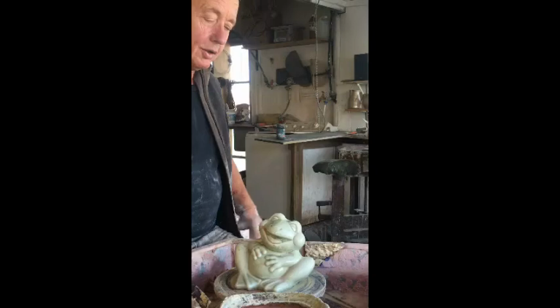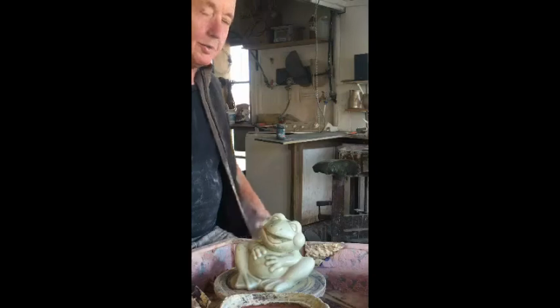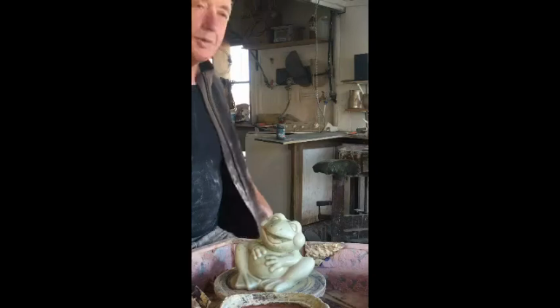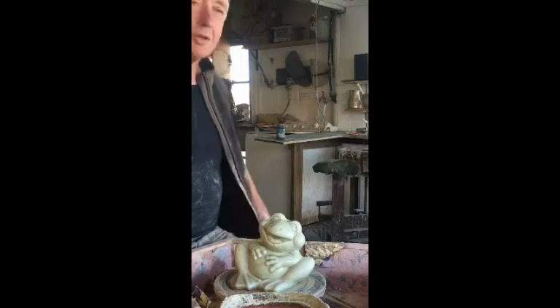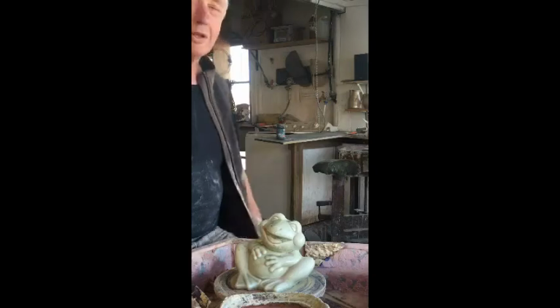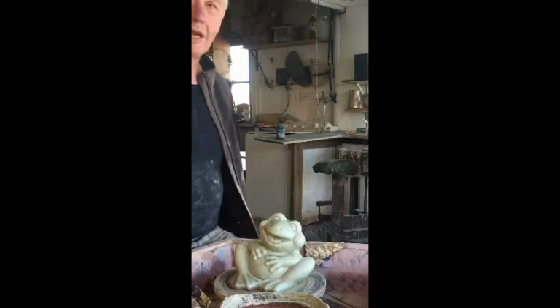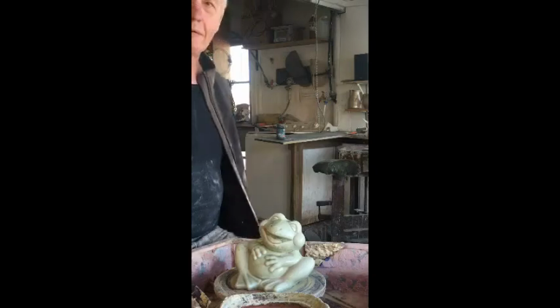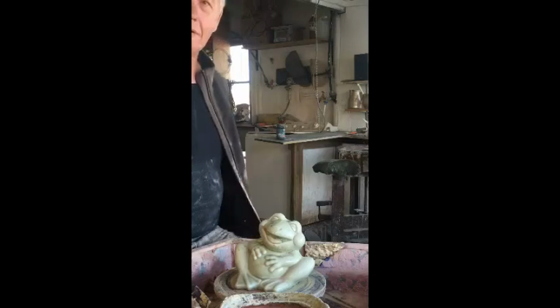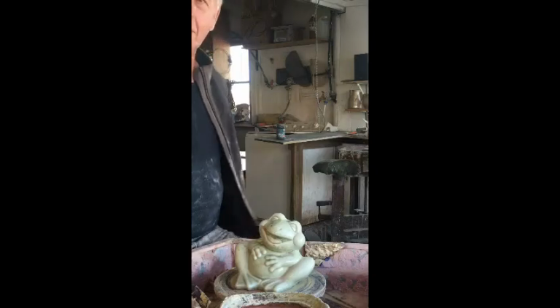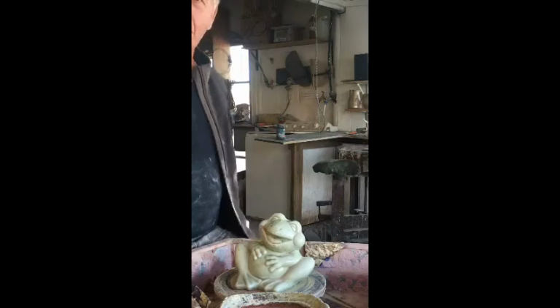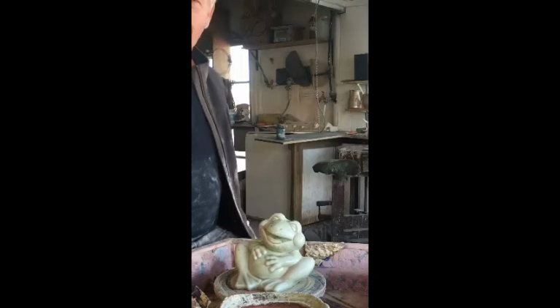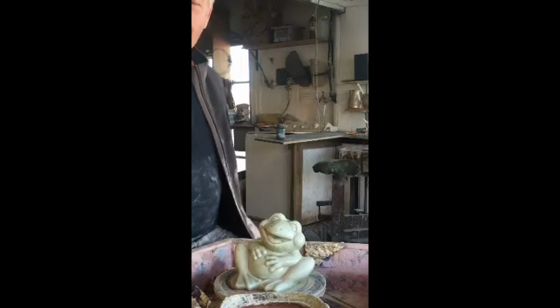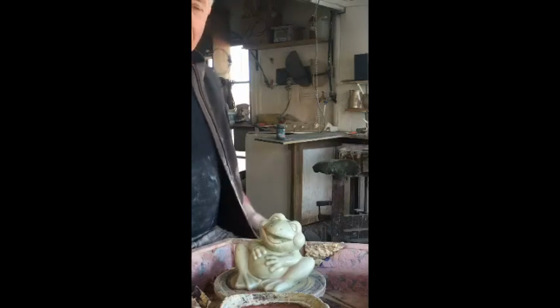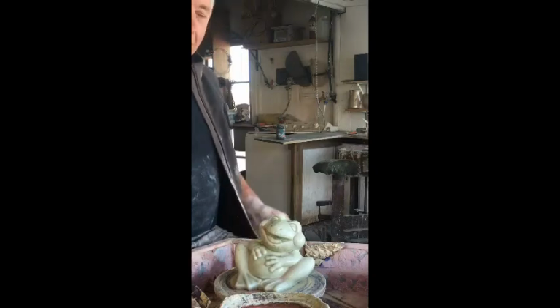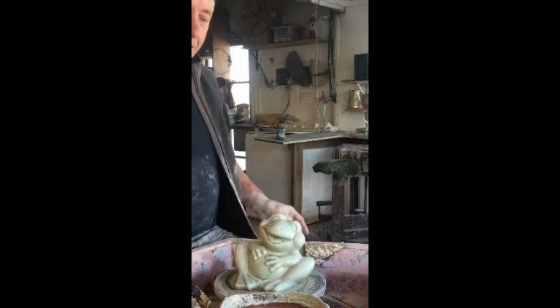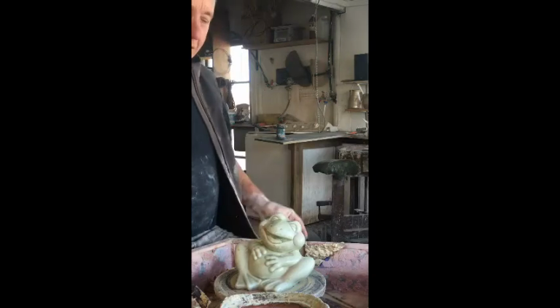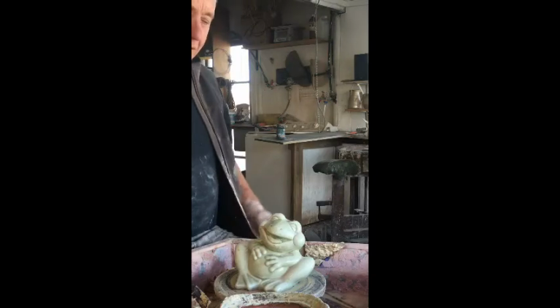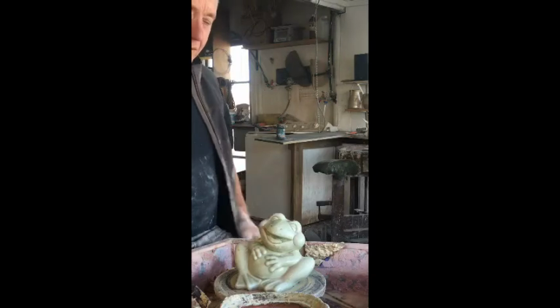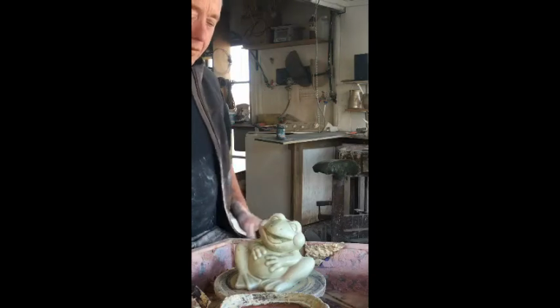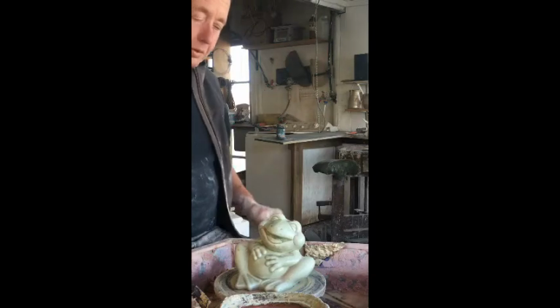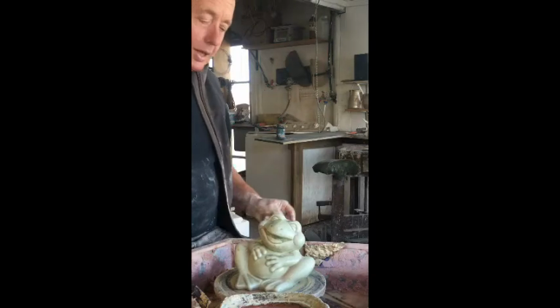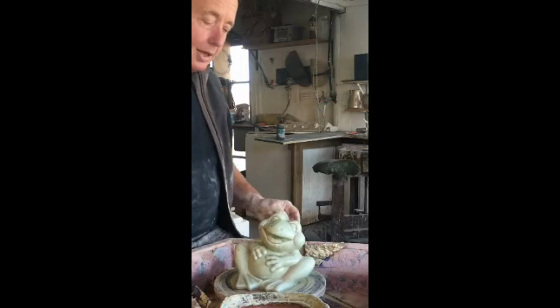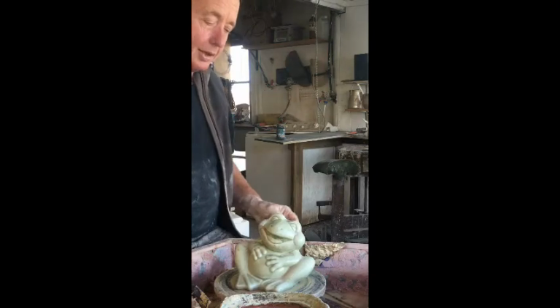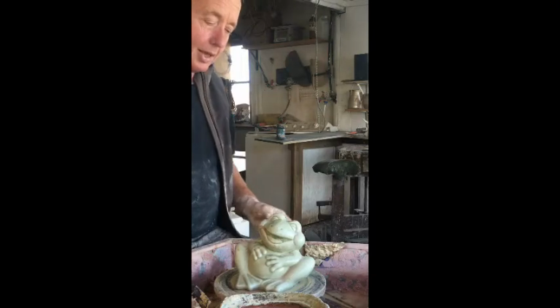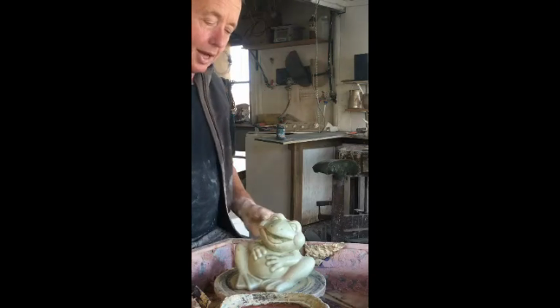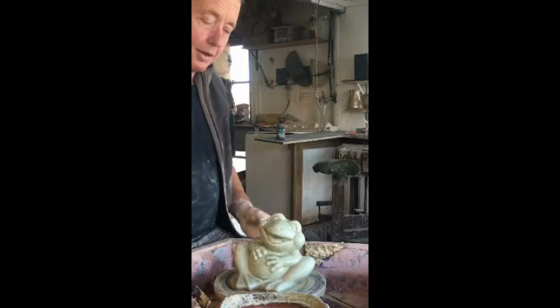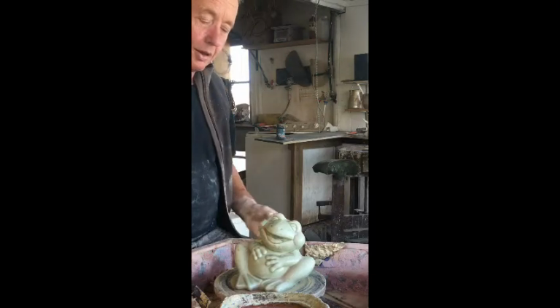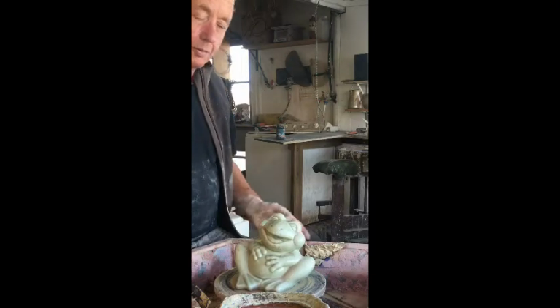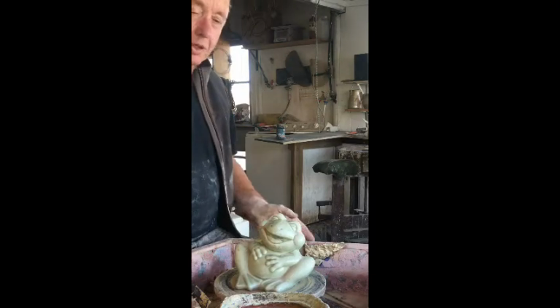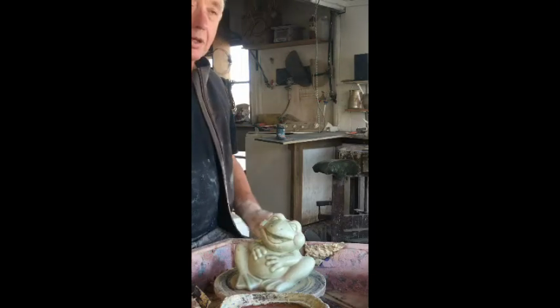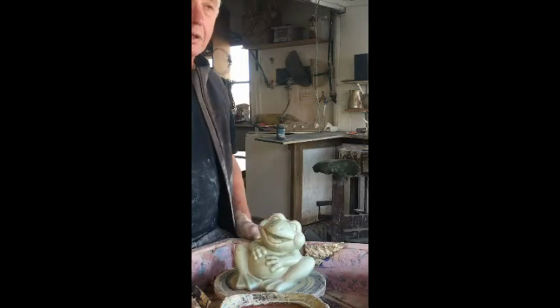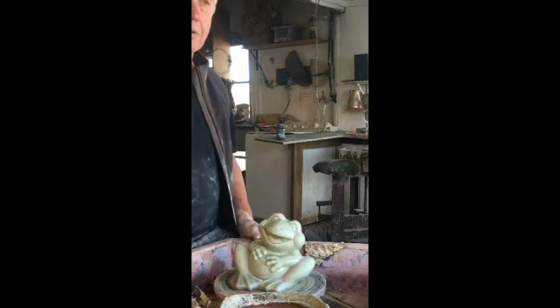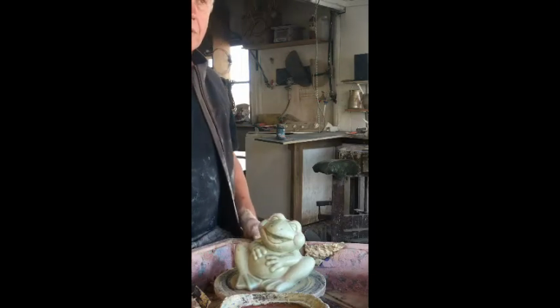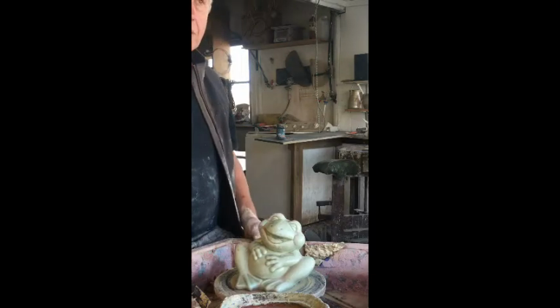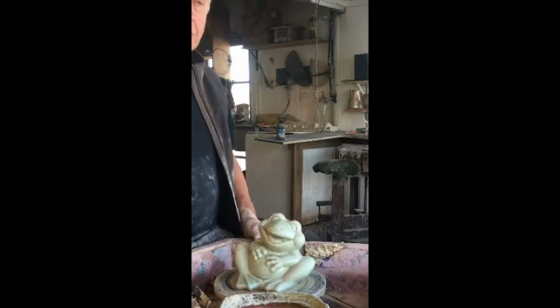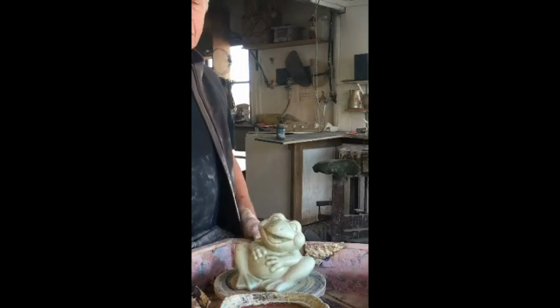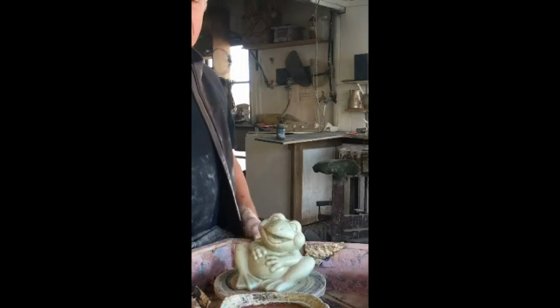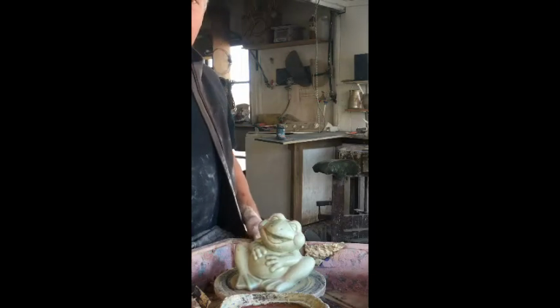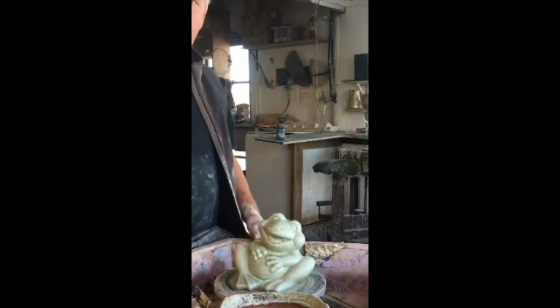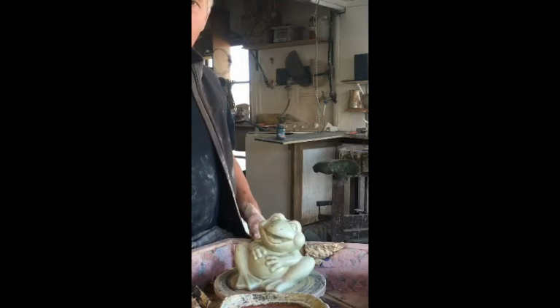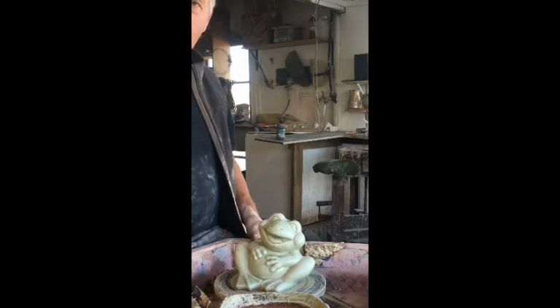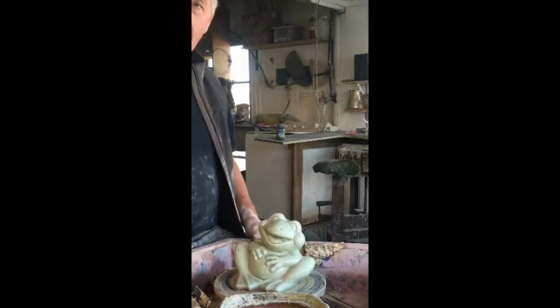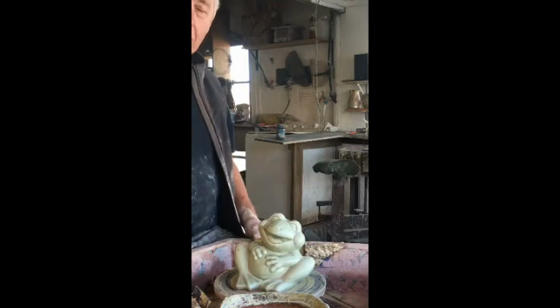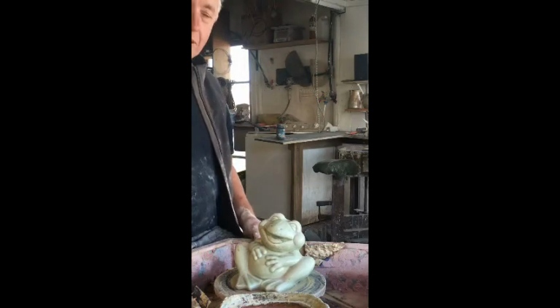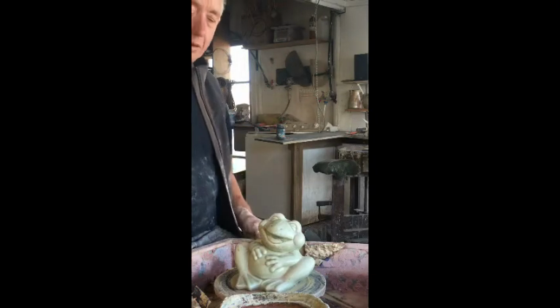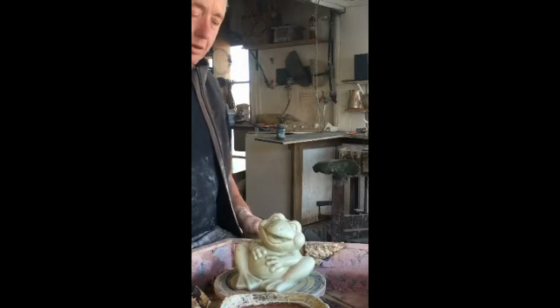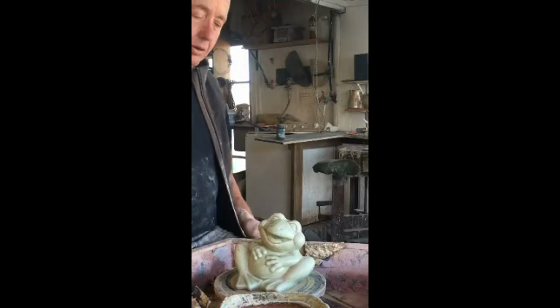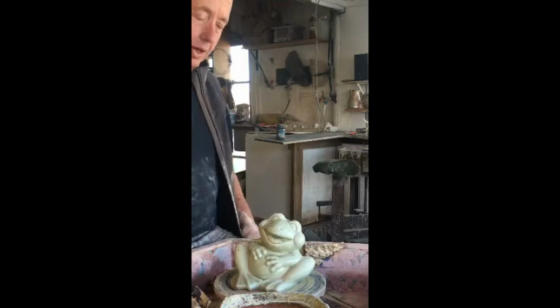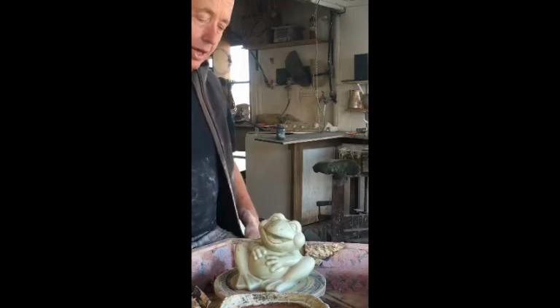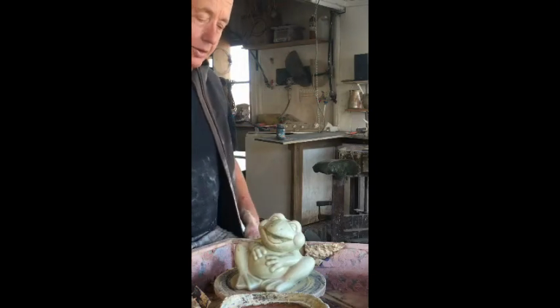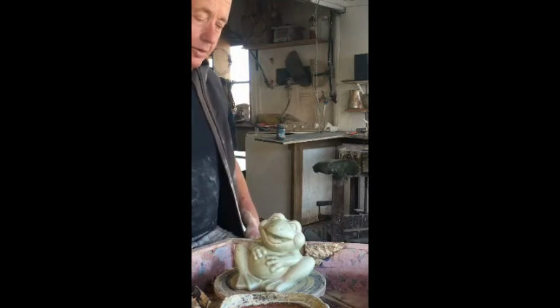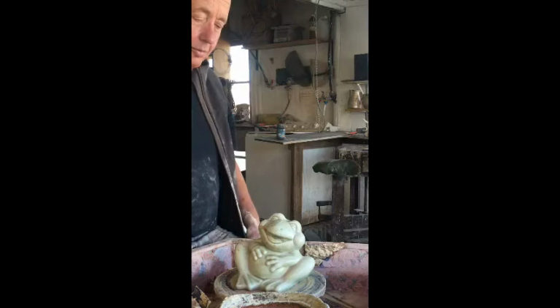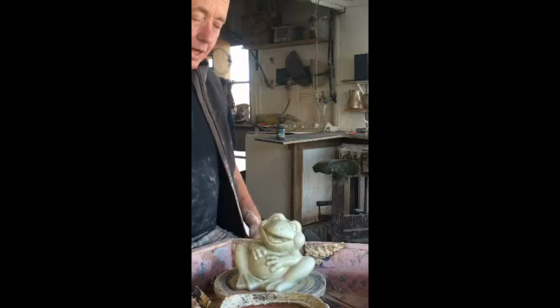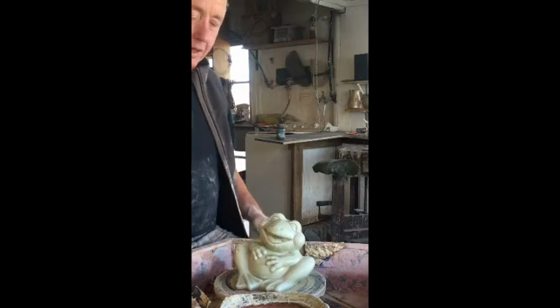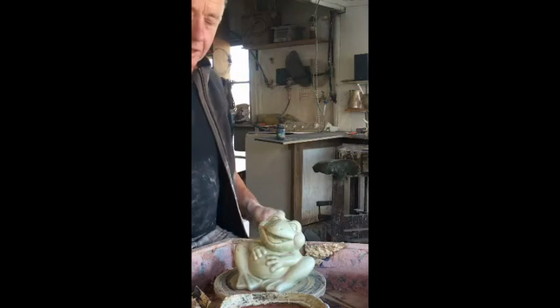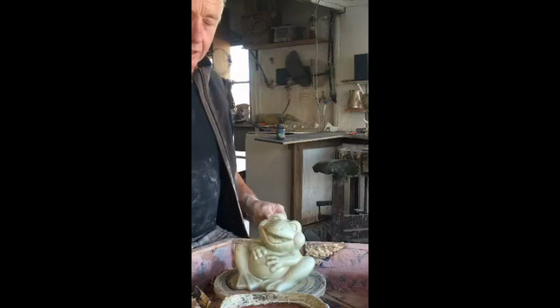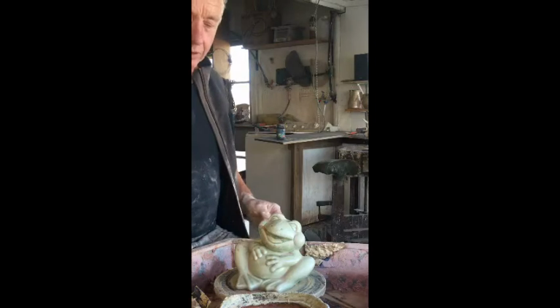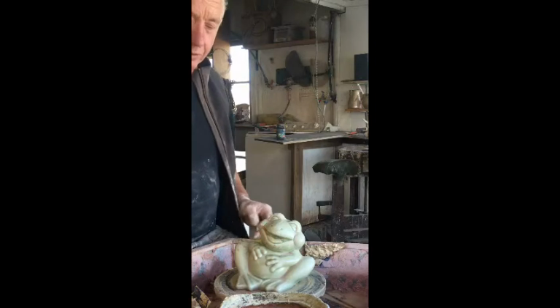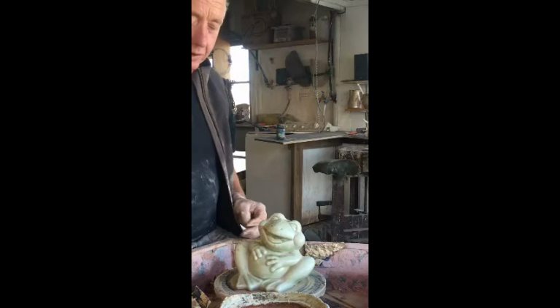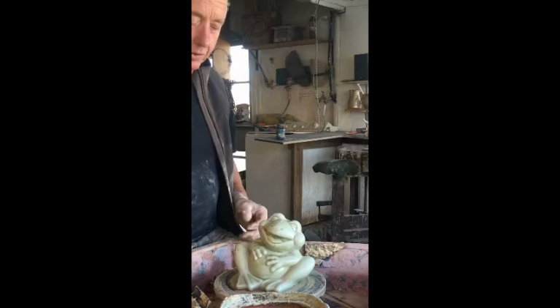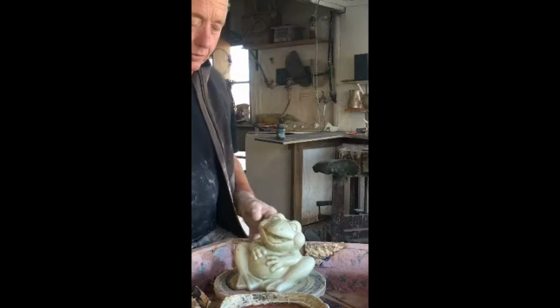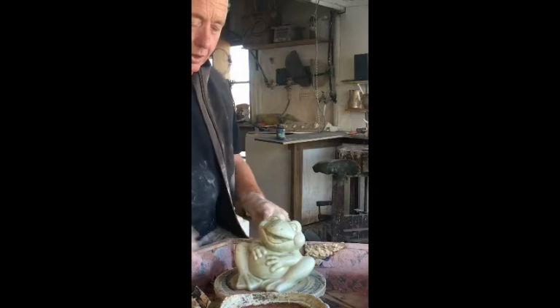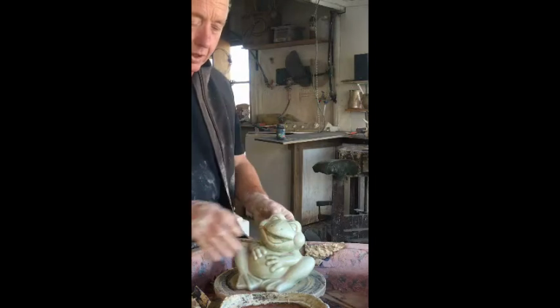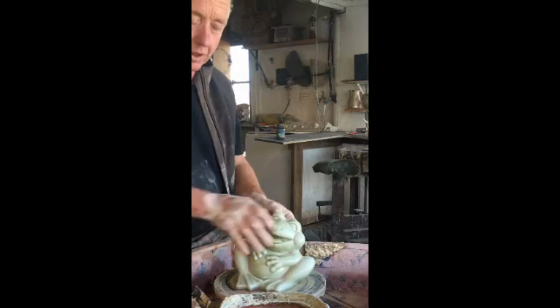Welcome to the Laughing Frog Pottery School. Today I'm just going to do a short demonstration on how to make a twisted wire.